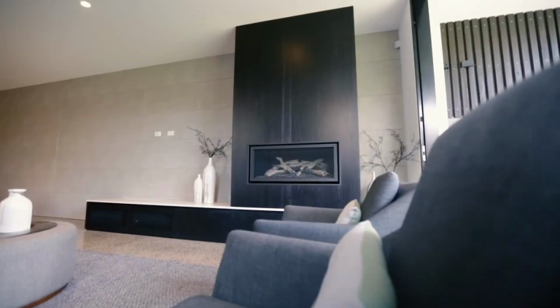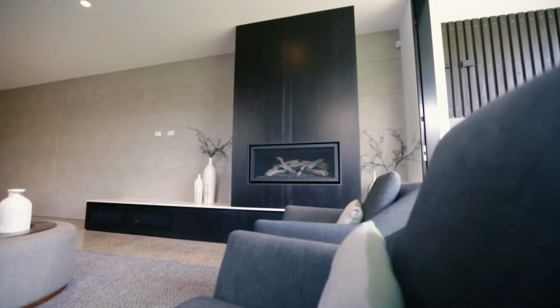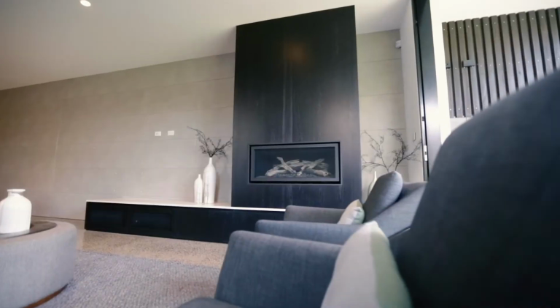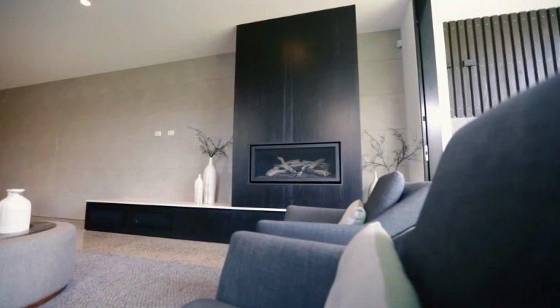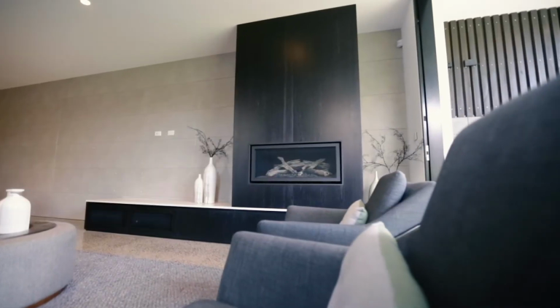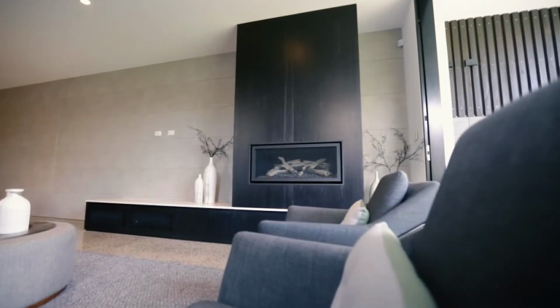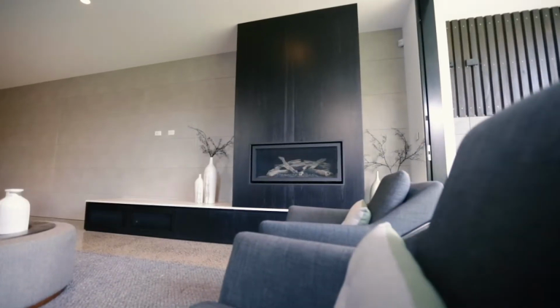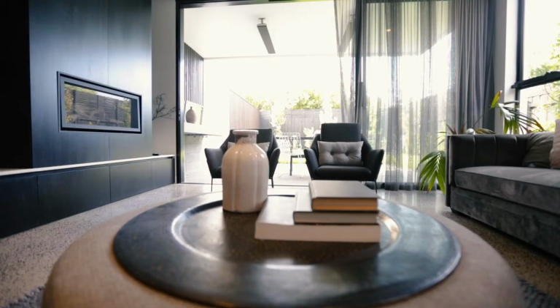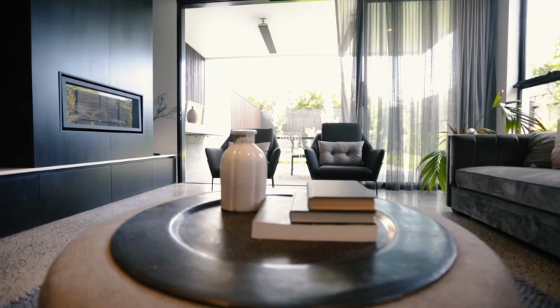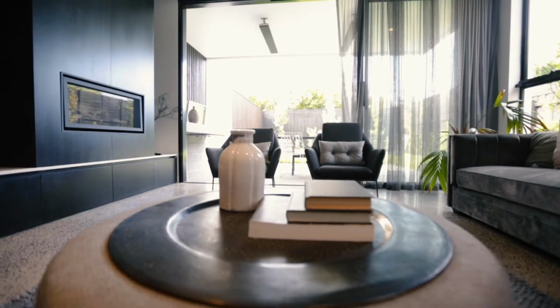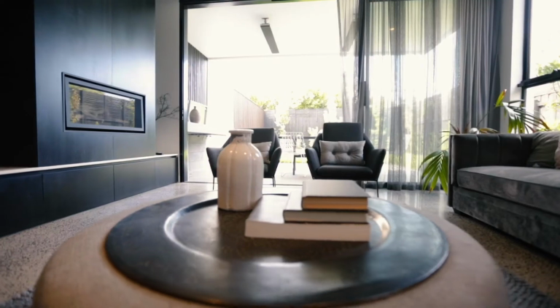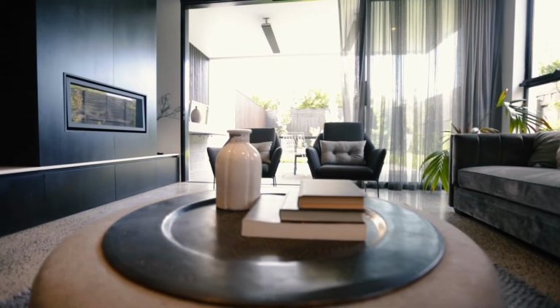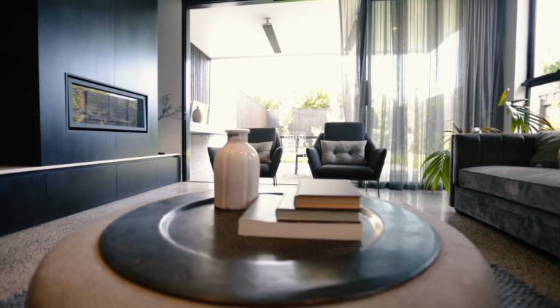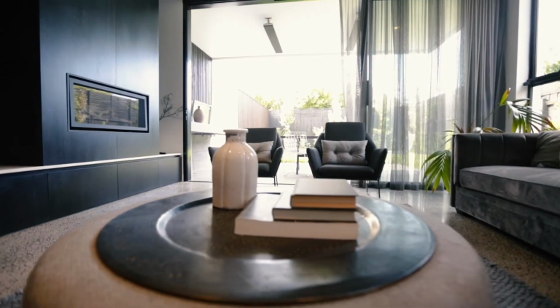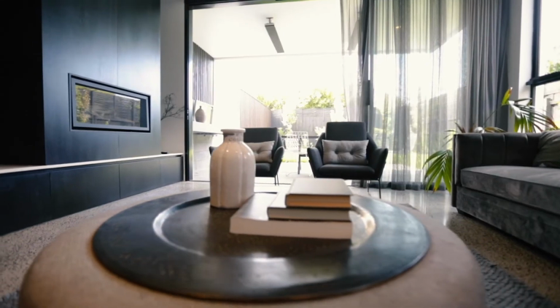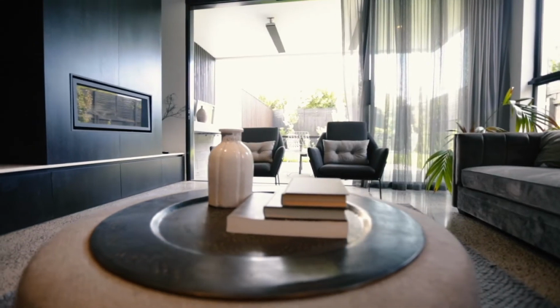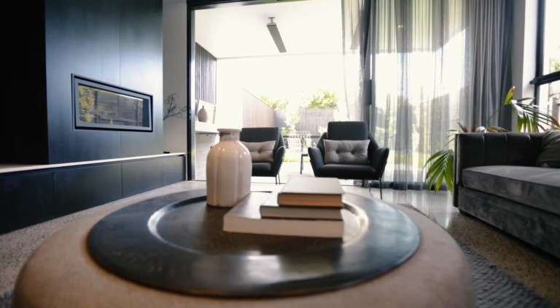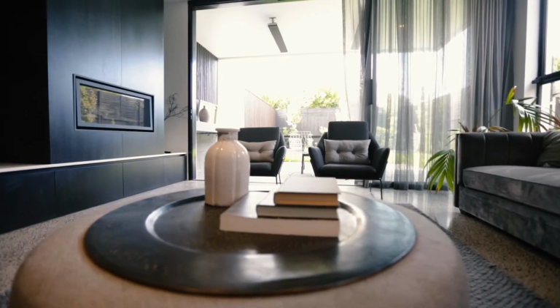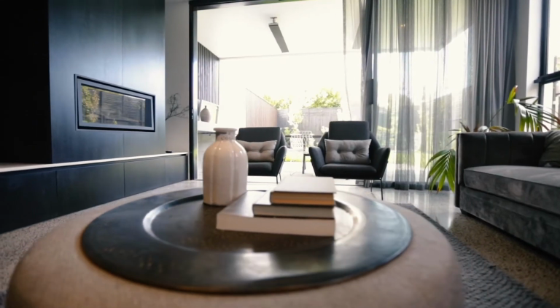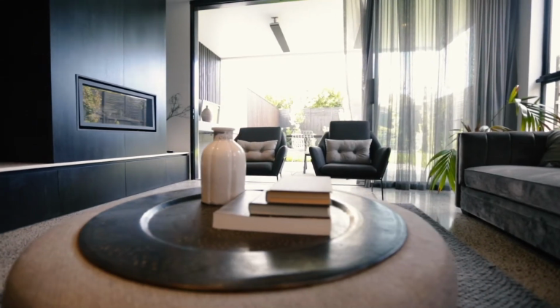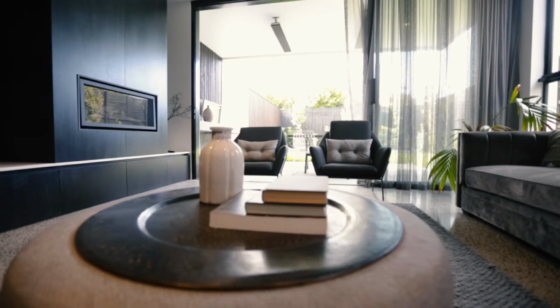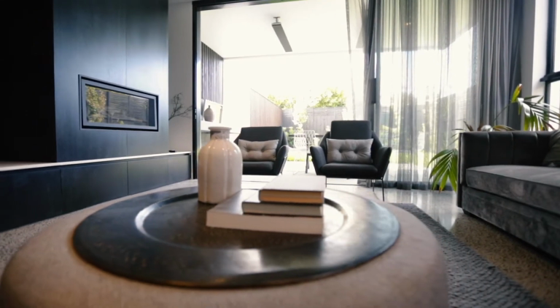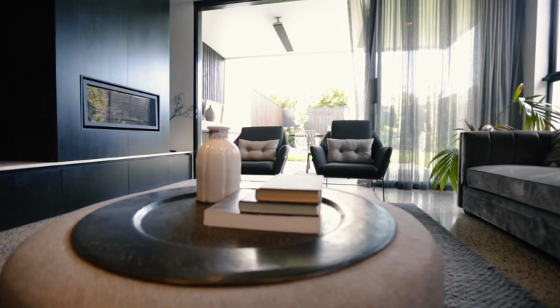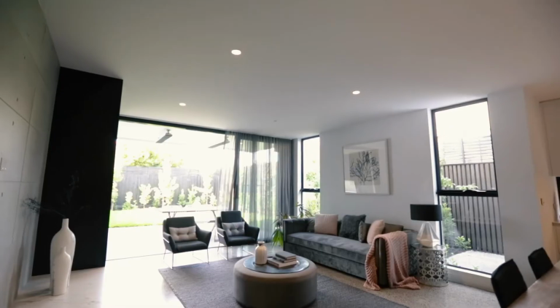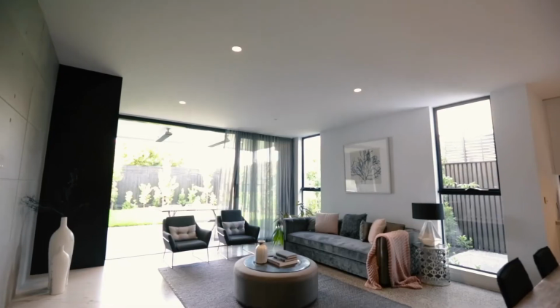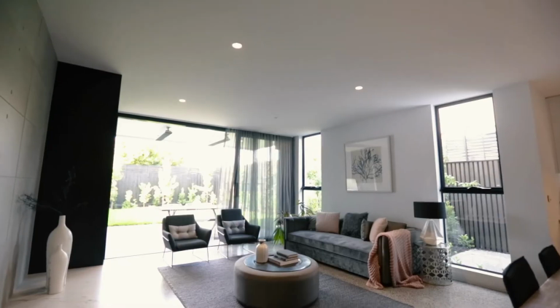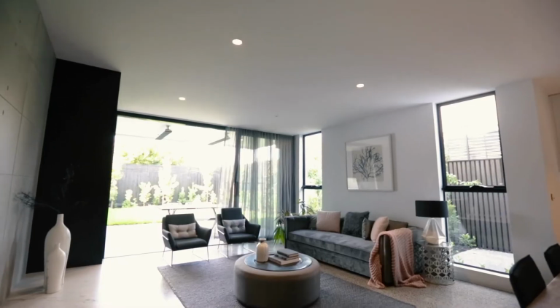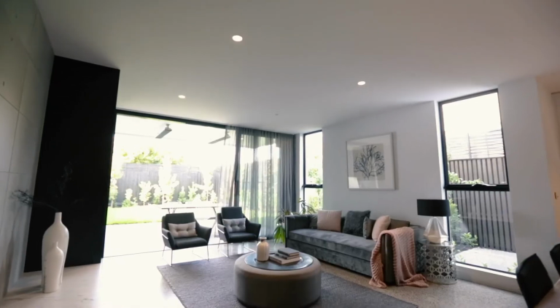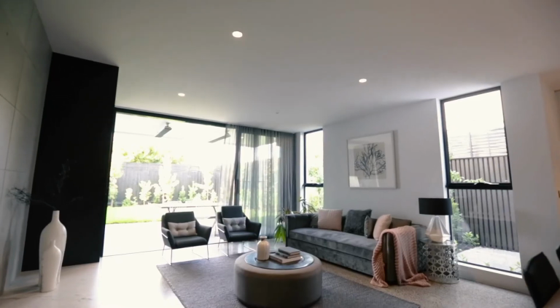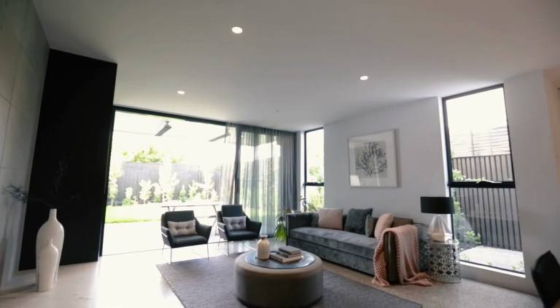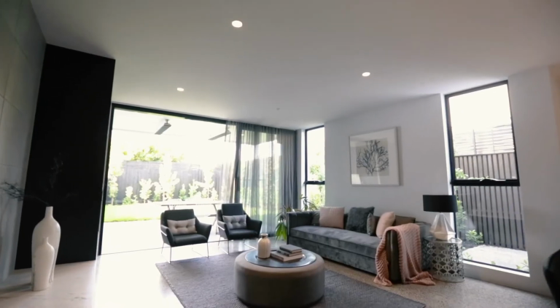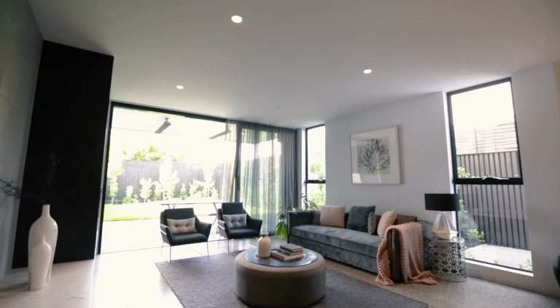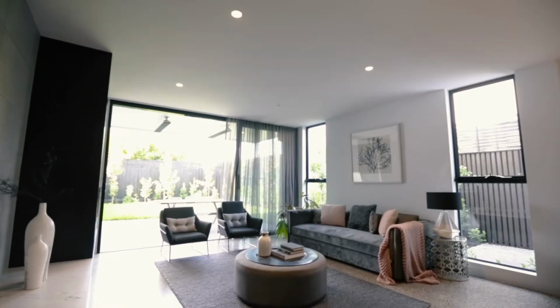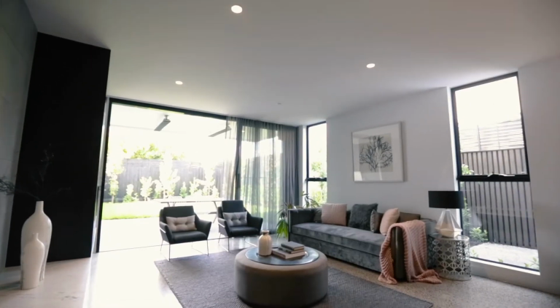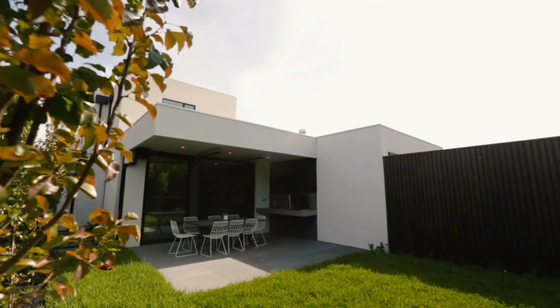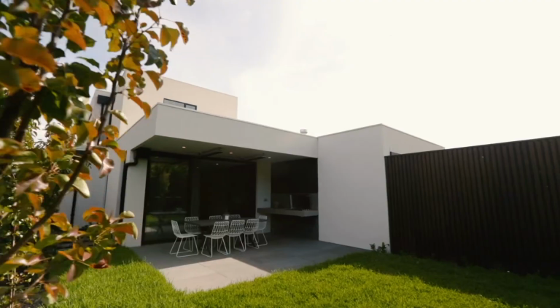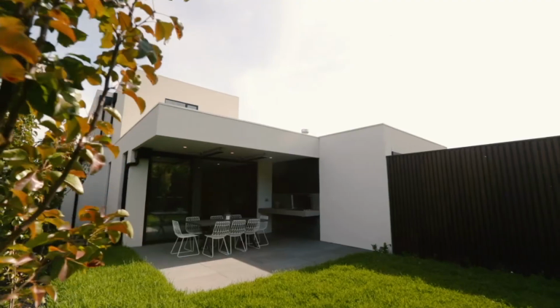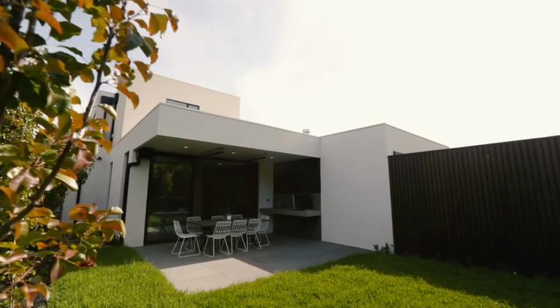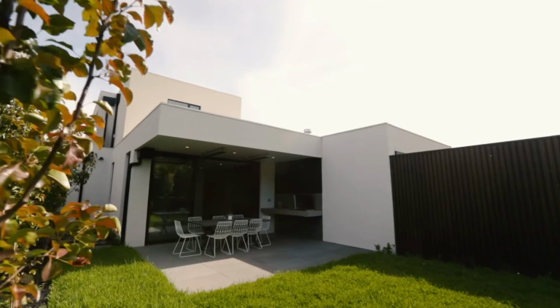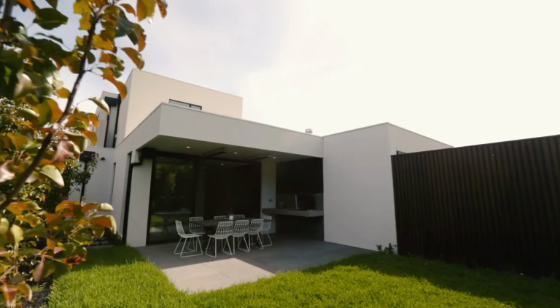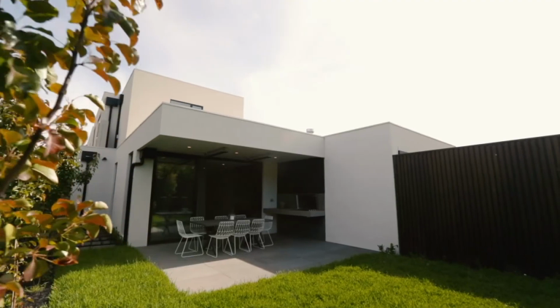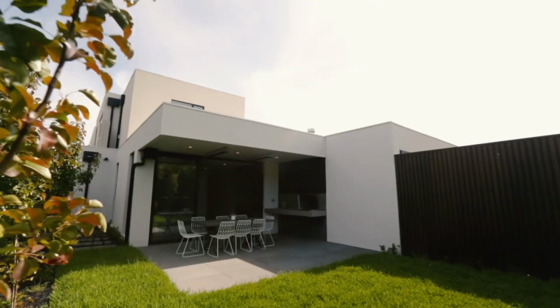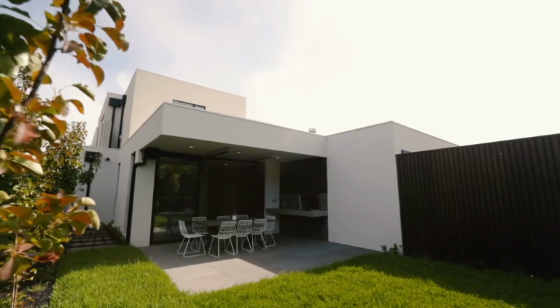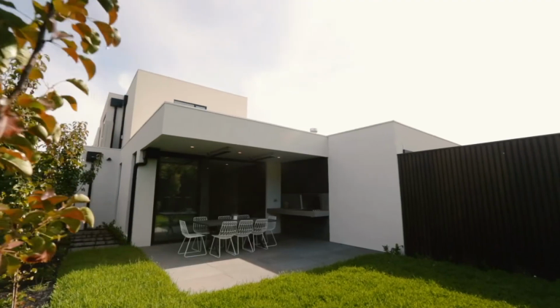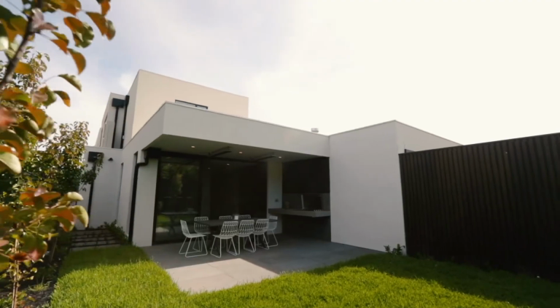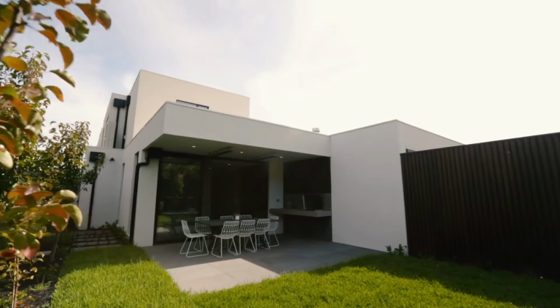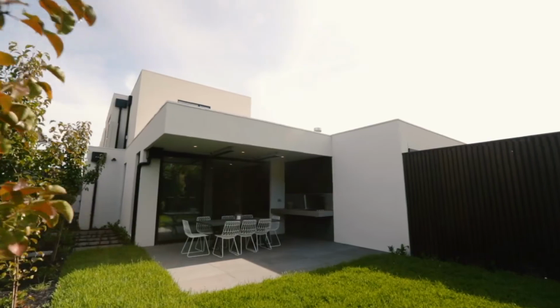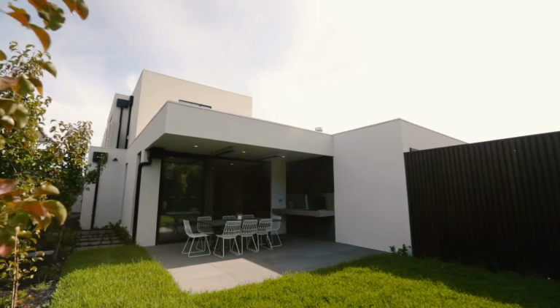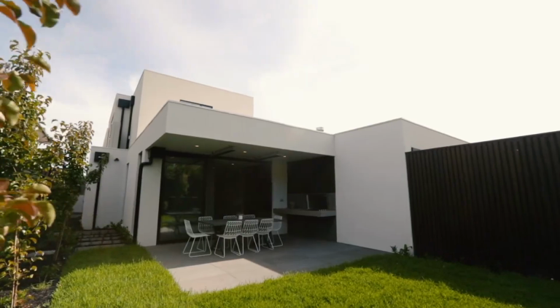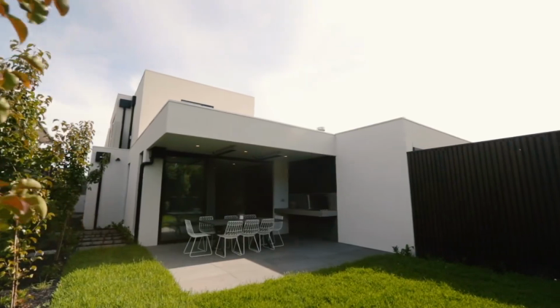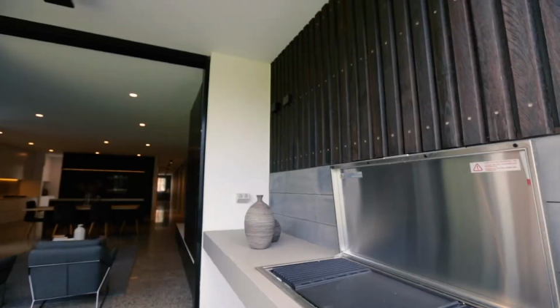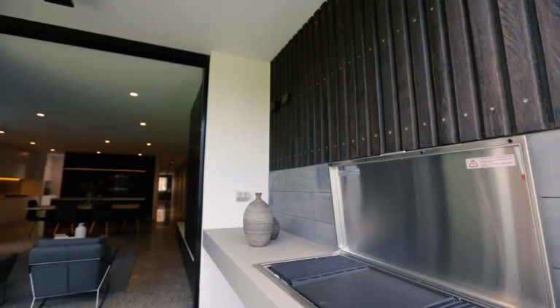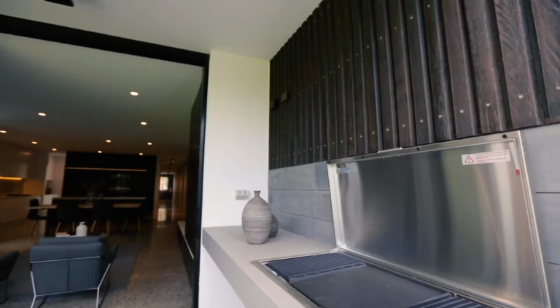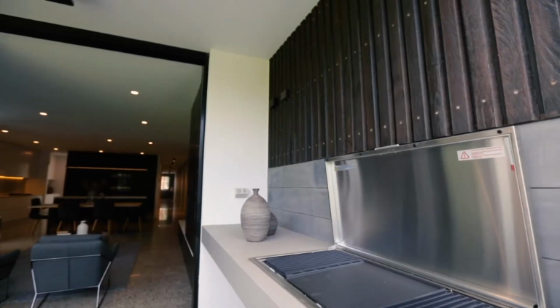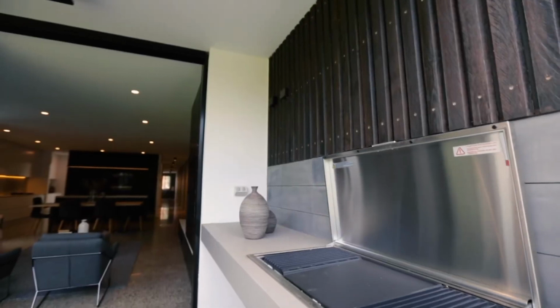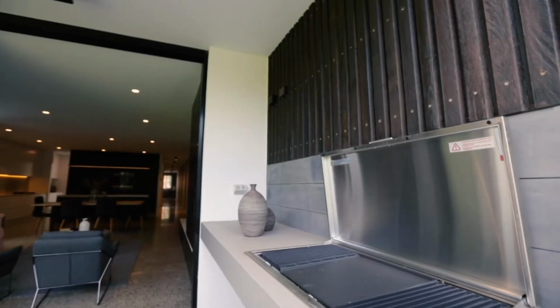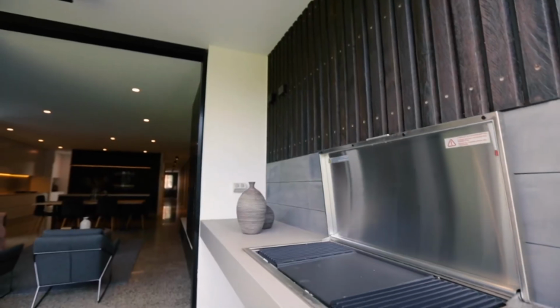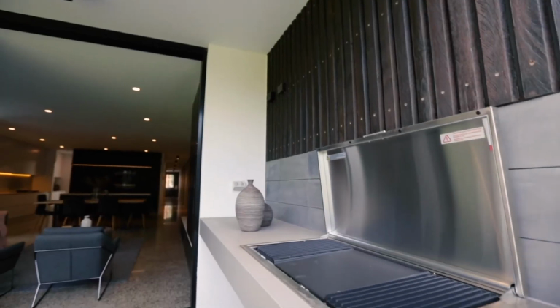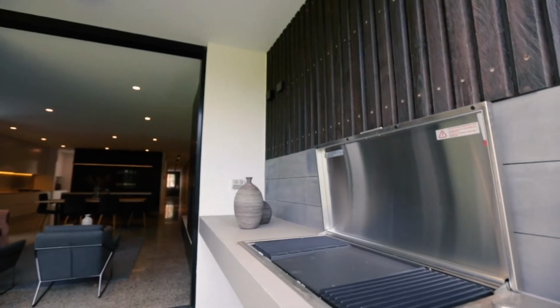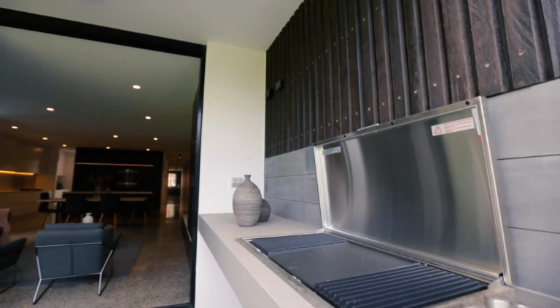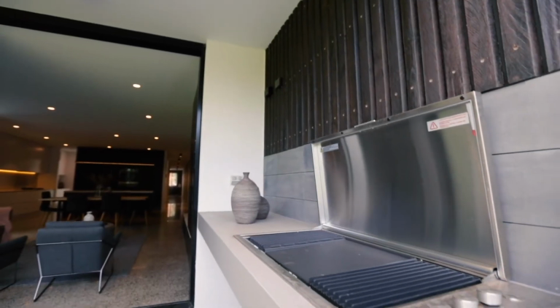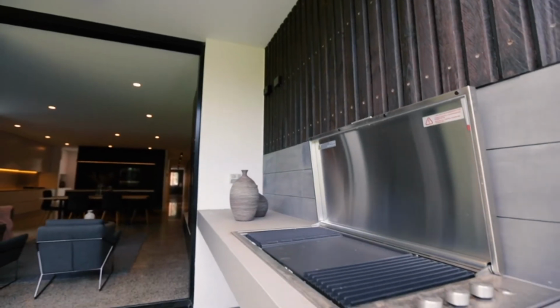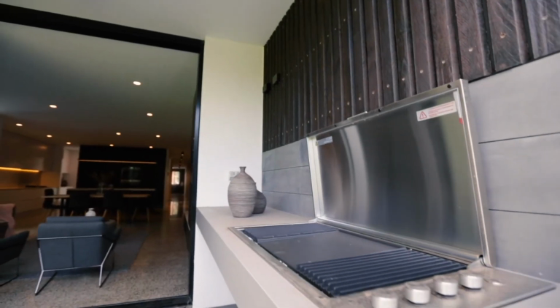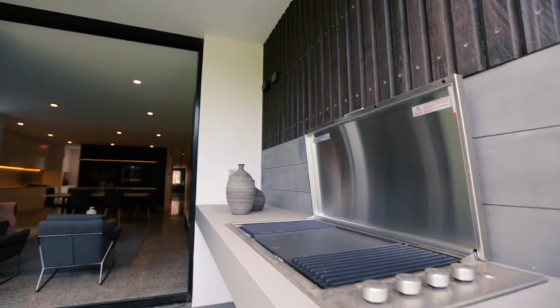The sliding doors lead you out to a large undercover alfresco area with a built-in barbecue.